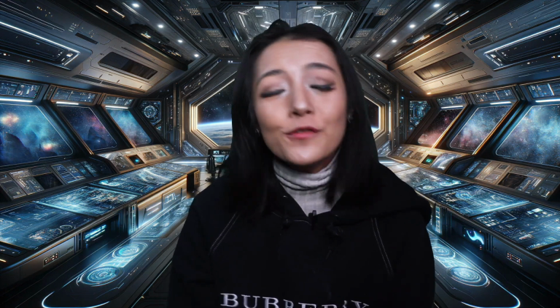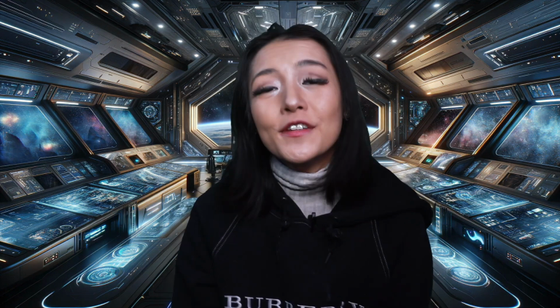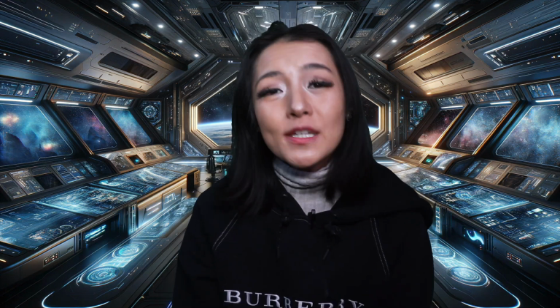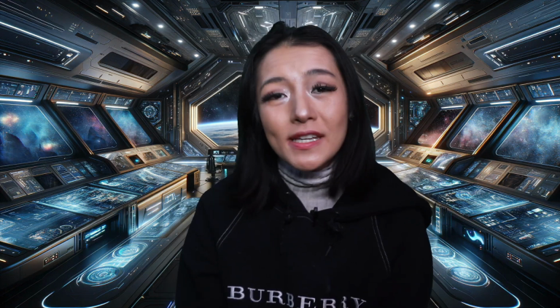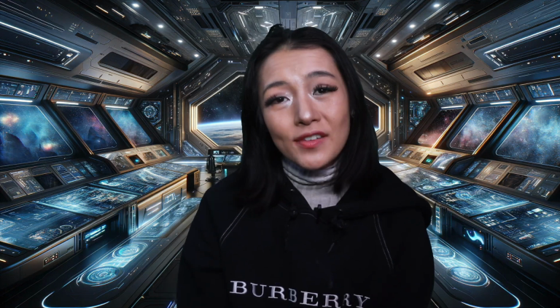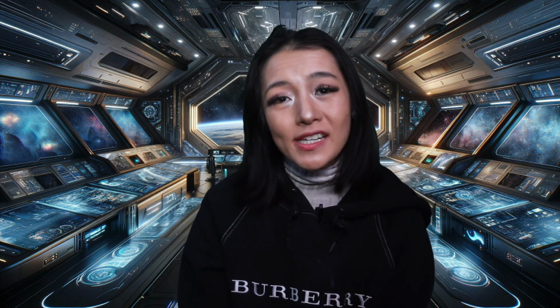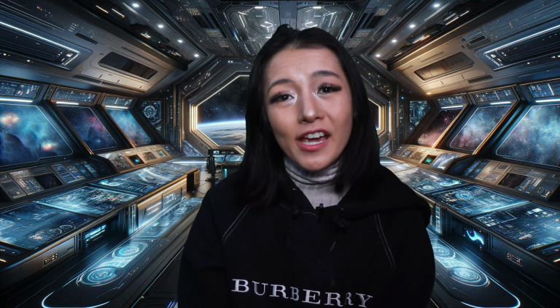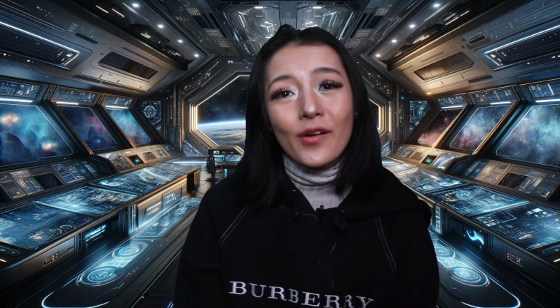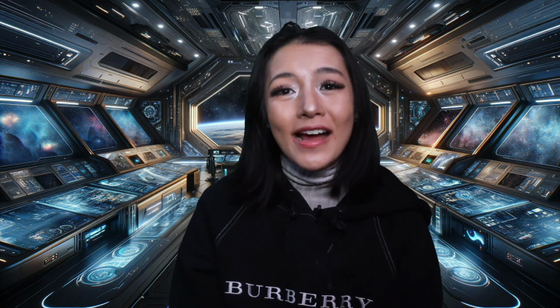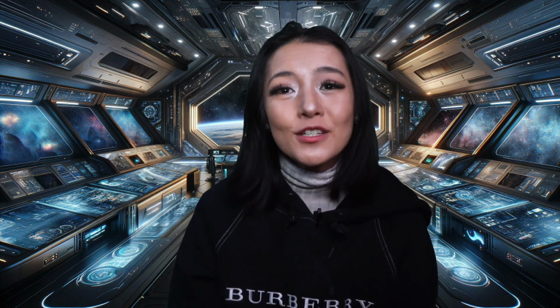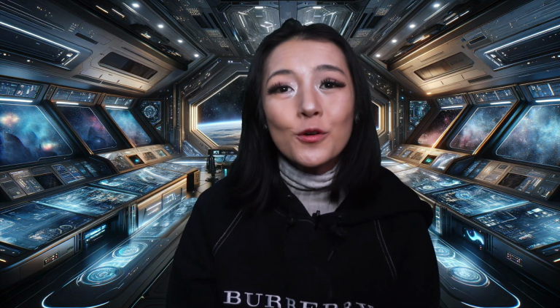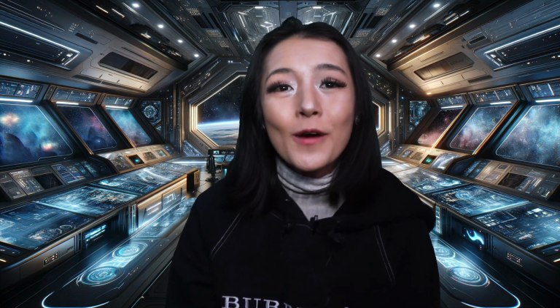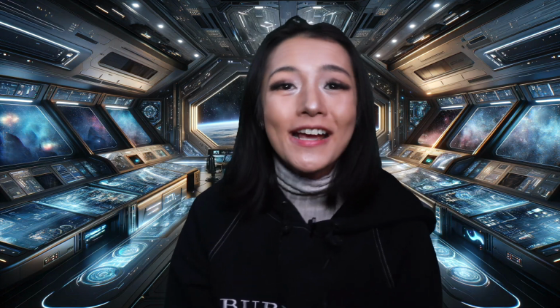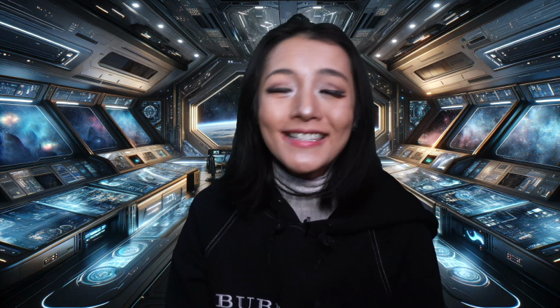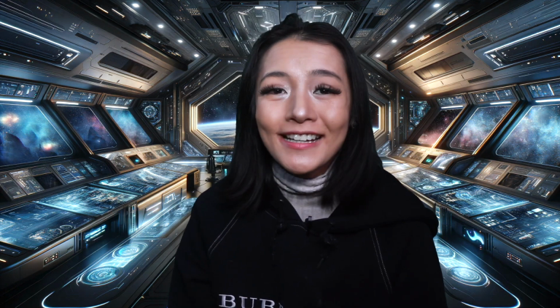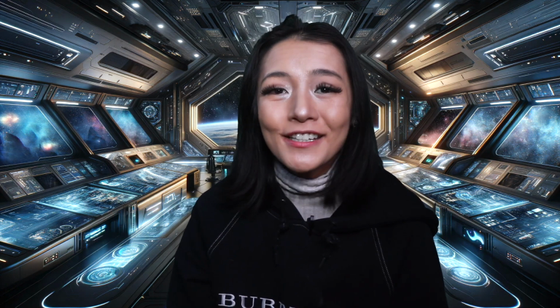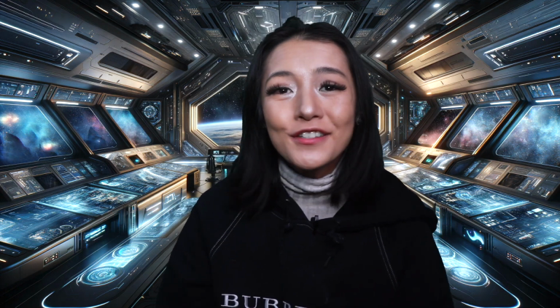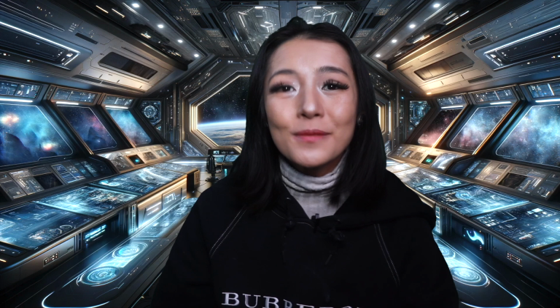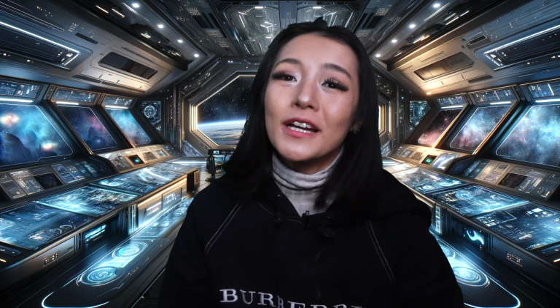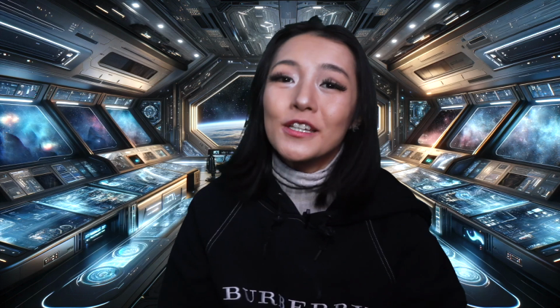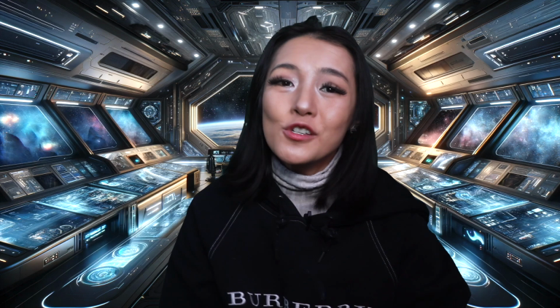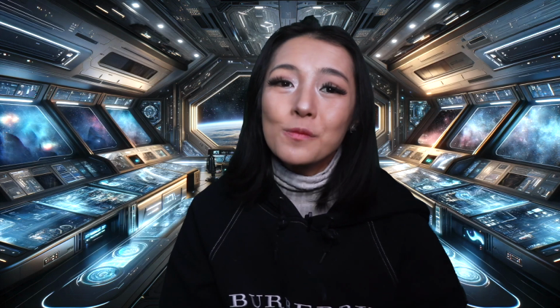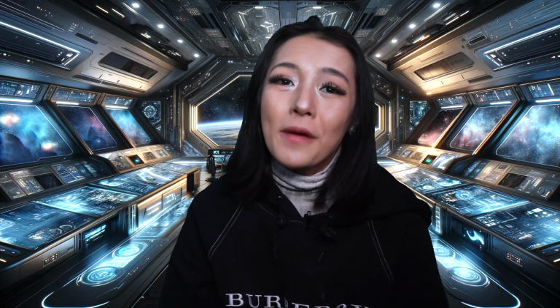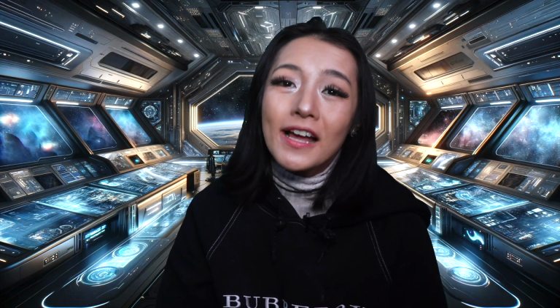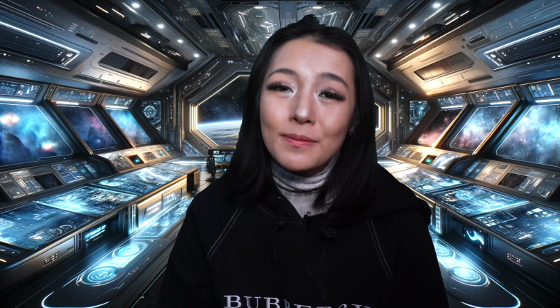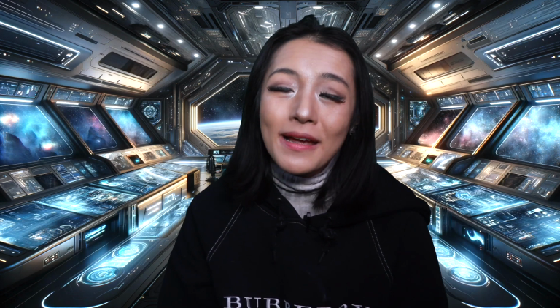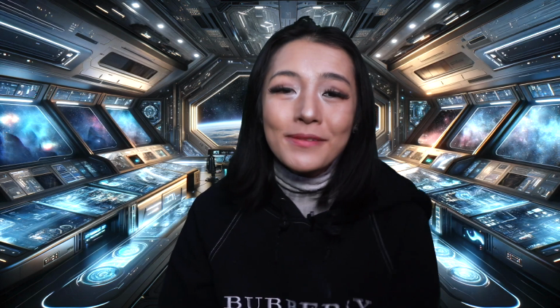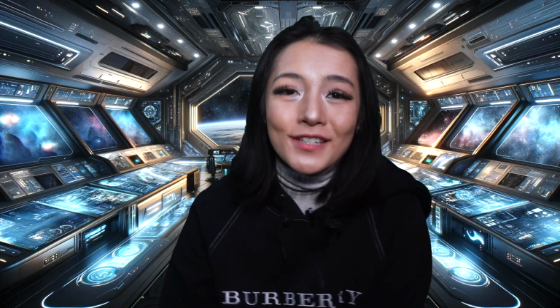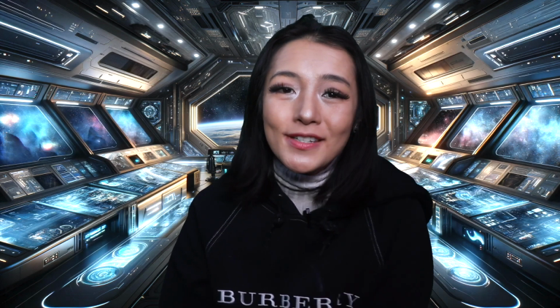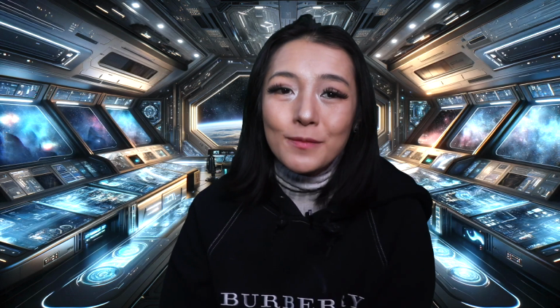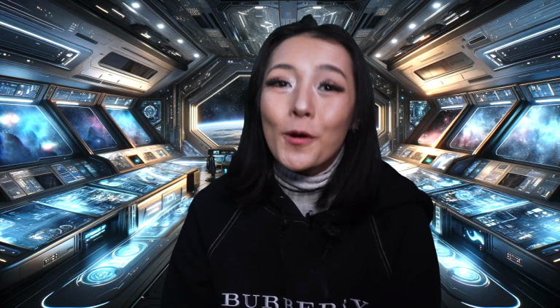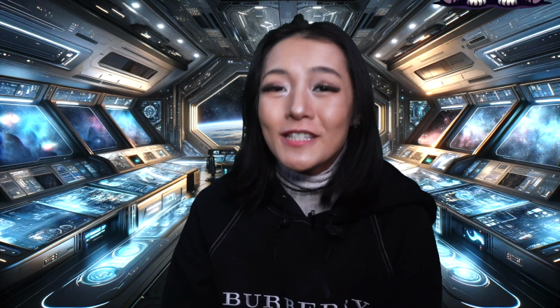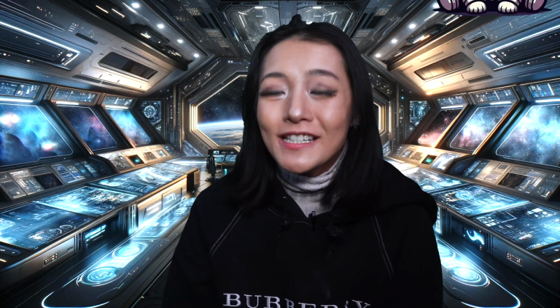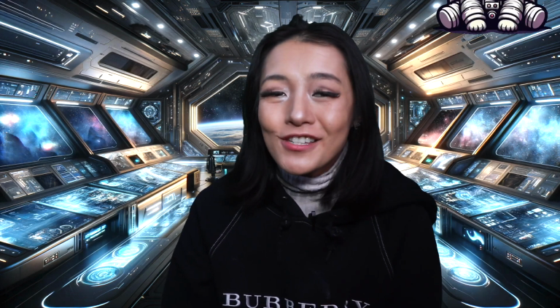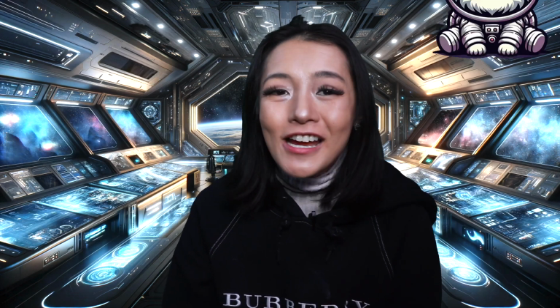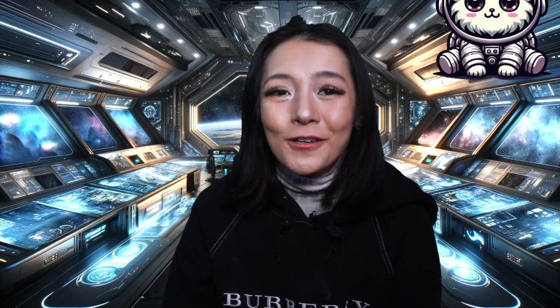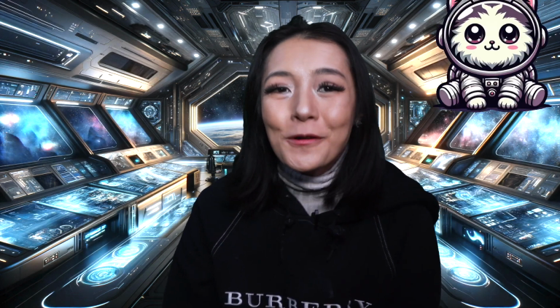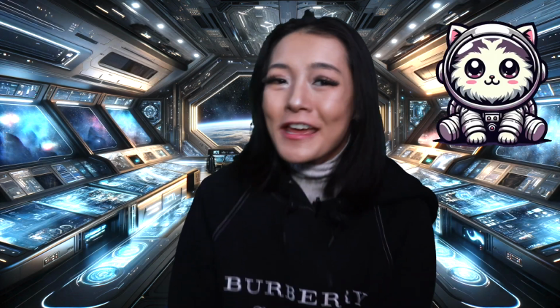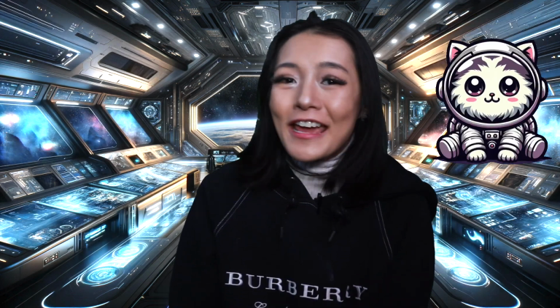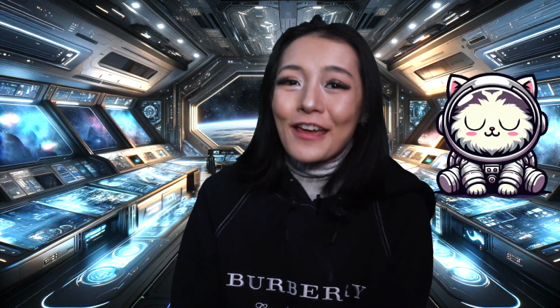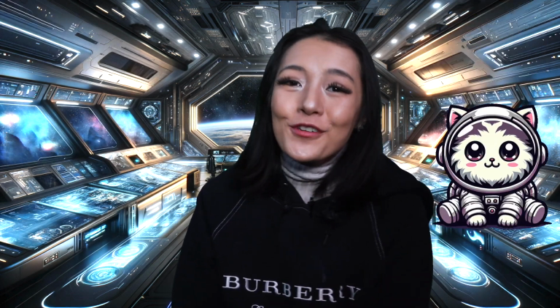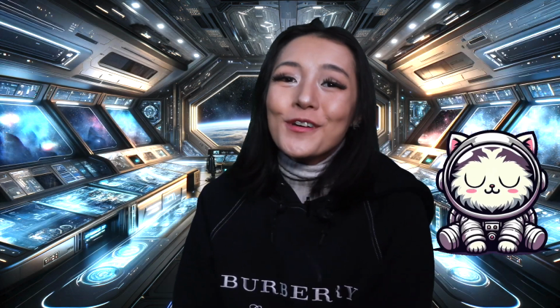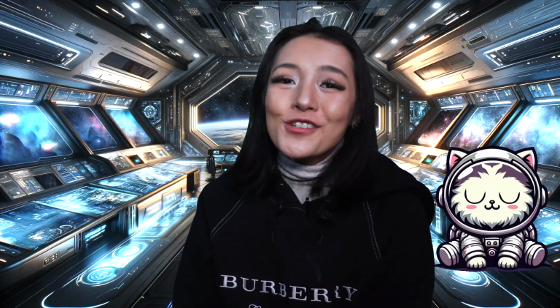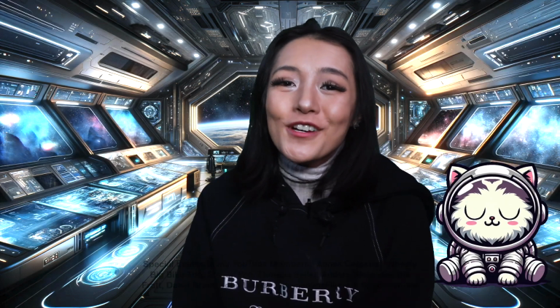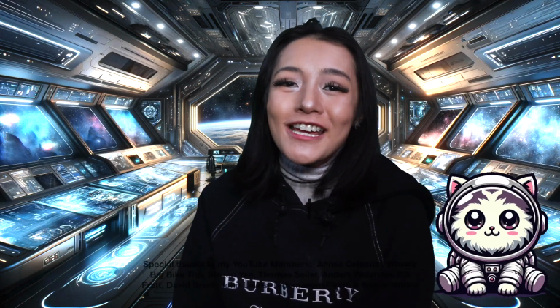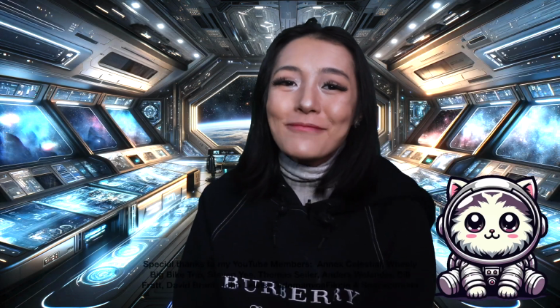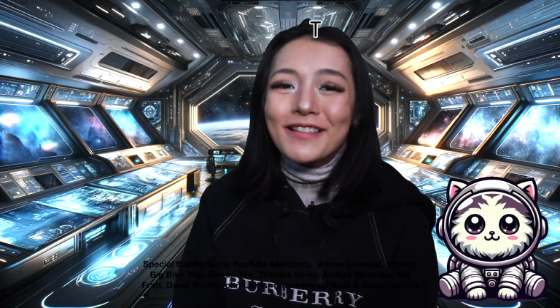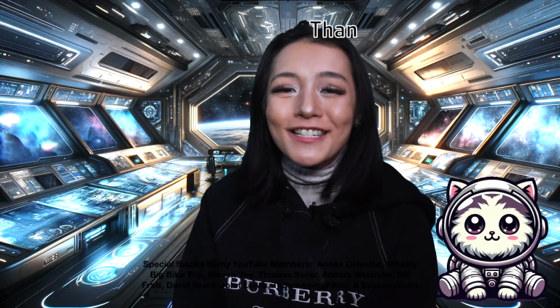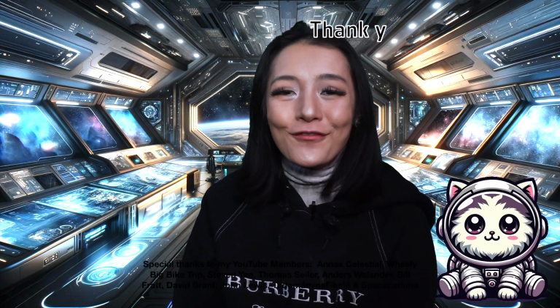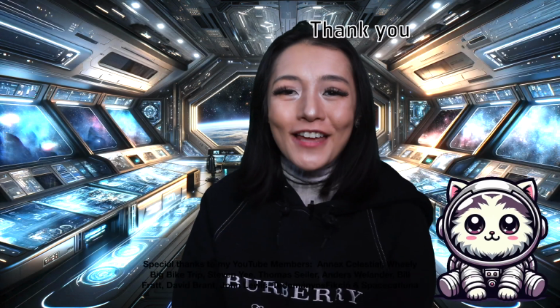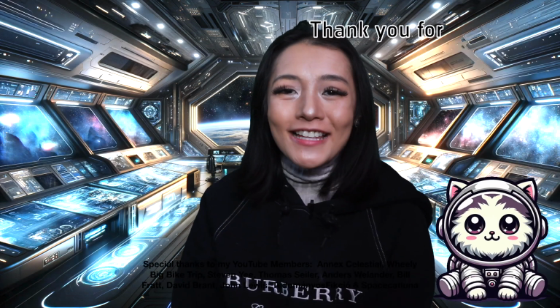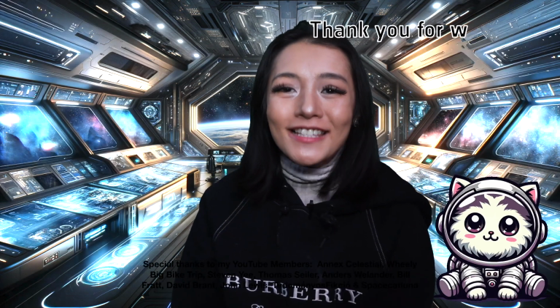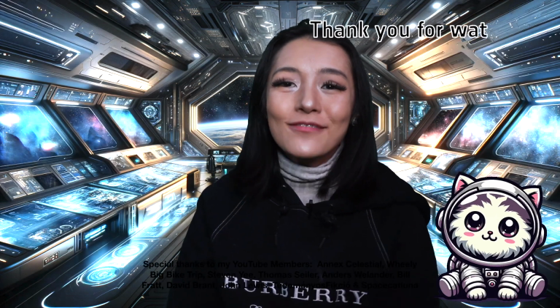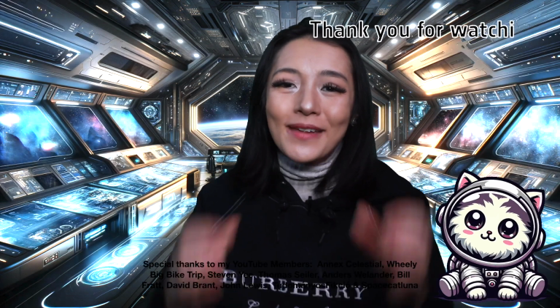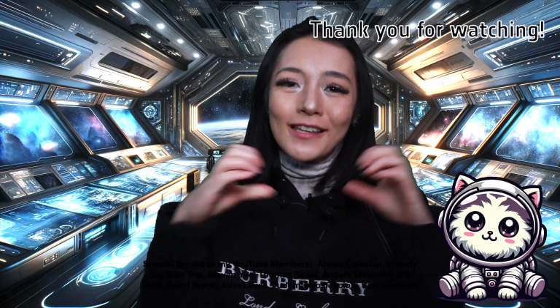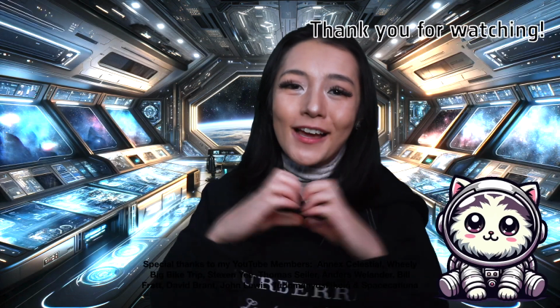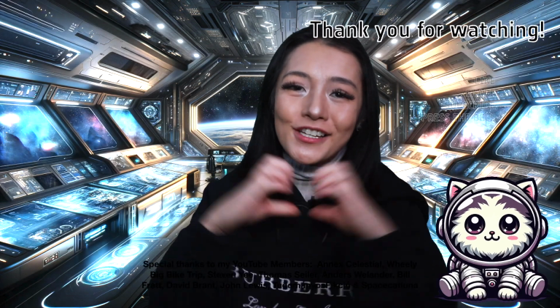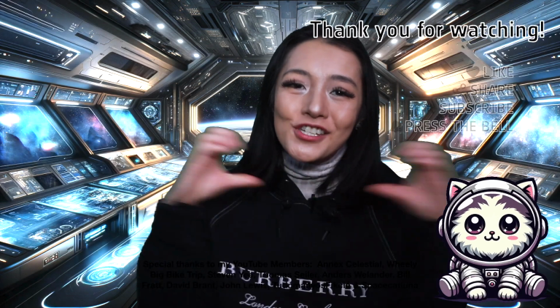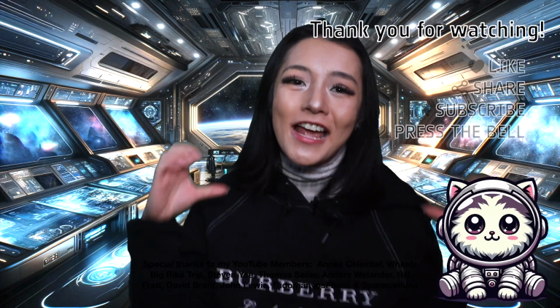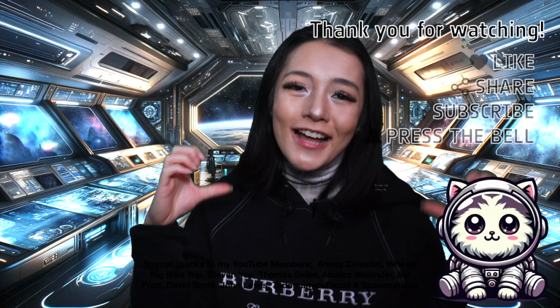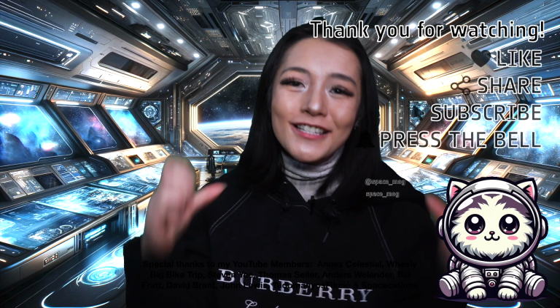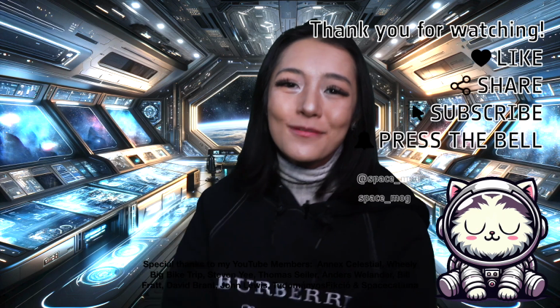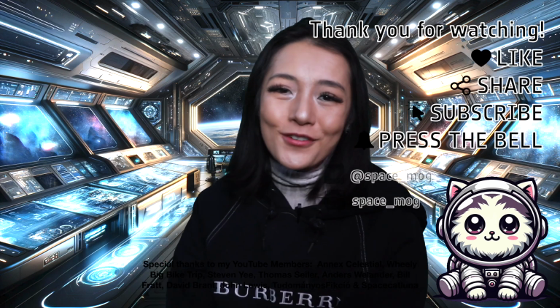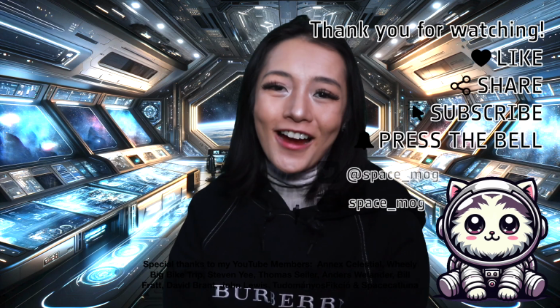But that's all for this week's video. As always, thank you to my YouTube Perks members for supporting the channel. If you enjoyed it, please don't forget to leave me a like, share and subscribe.